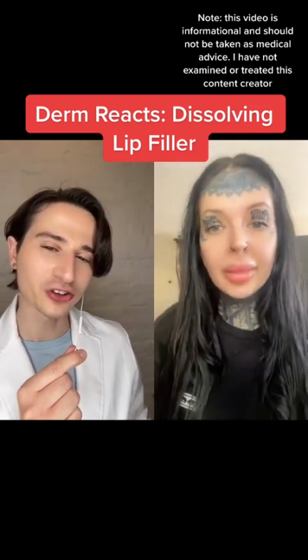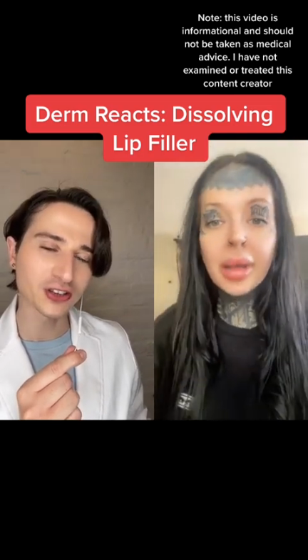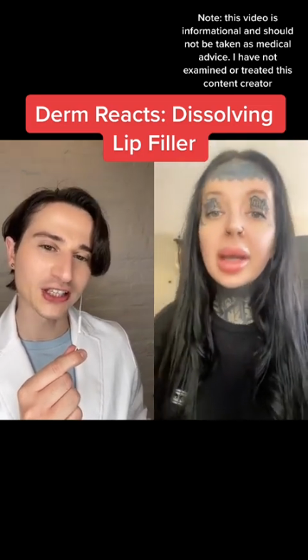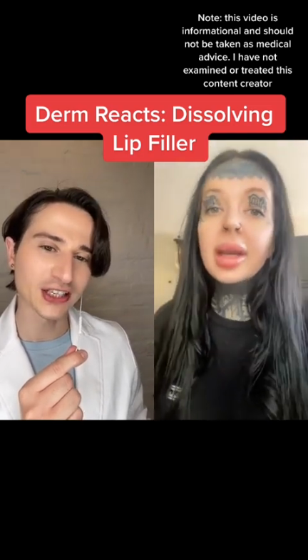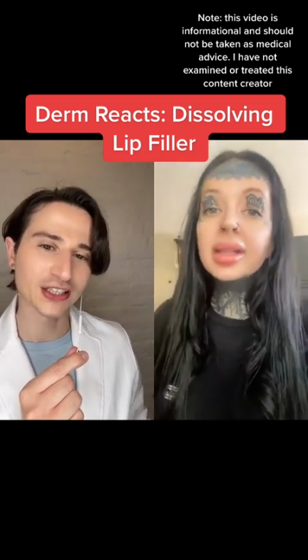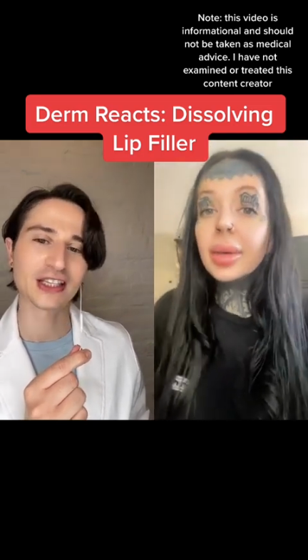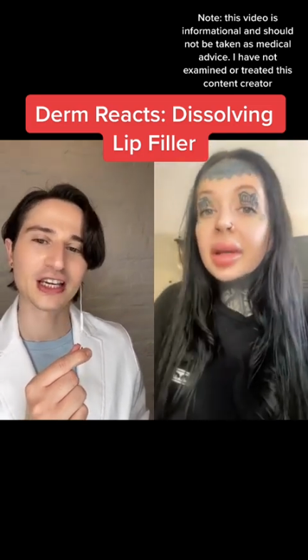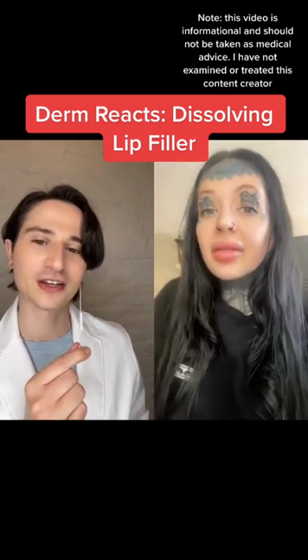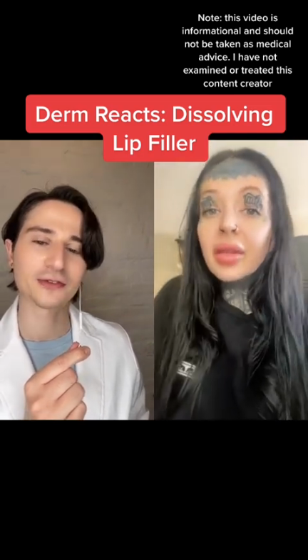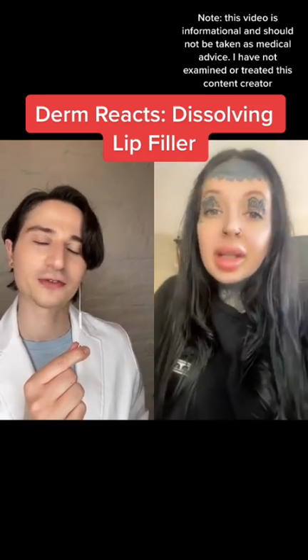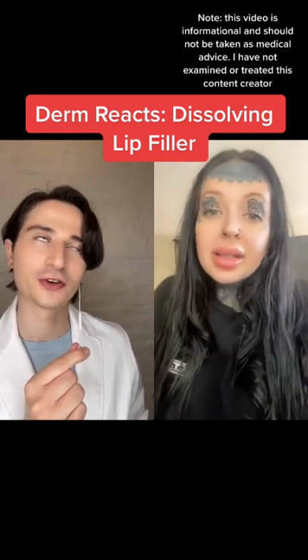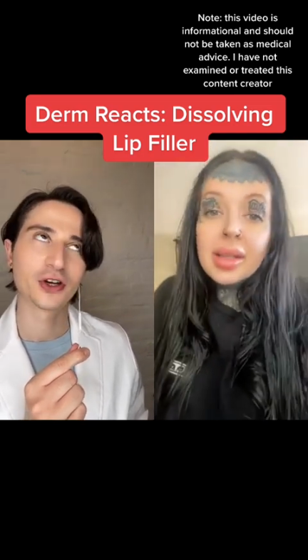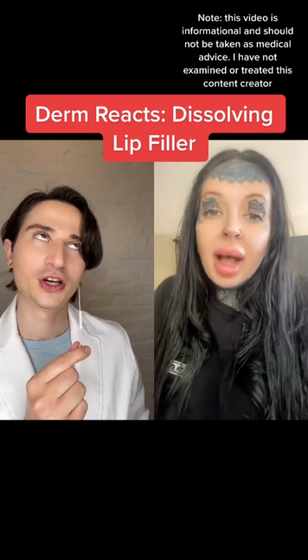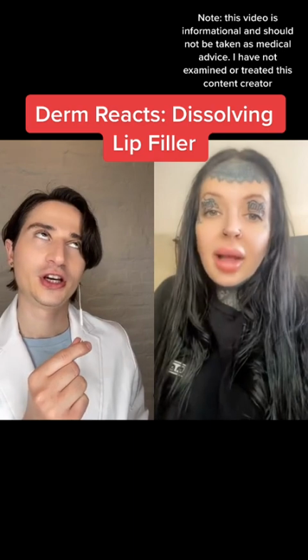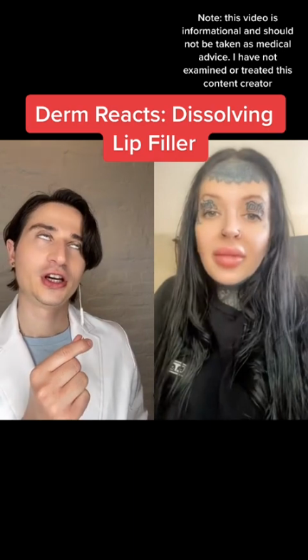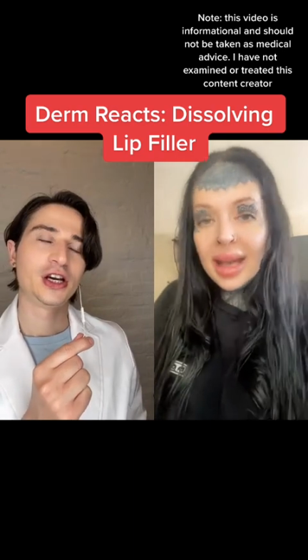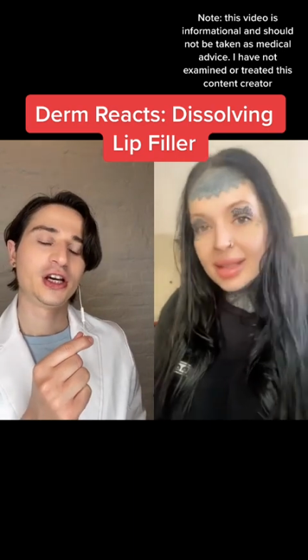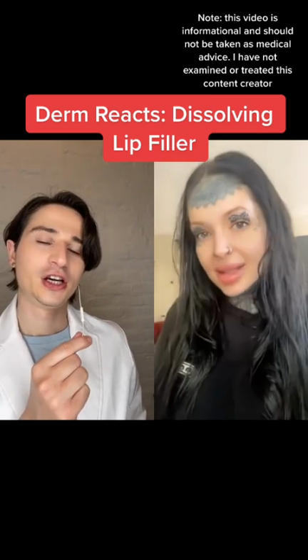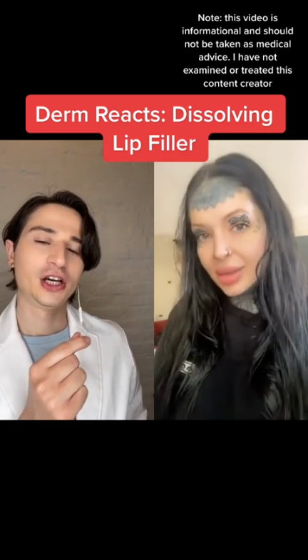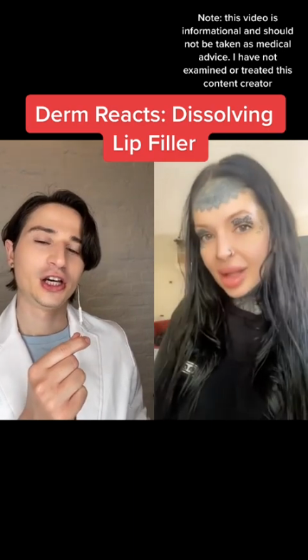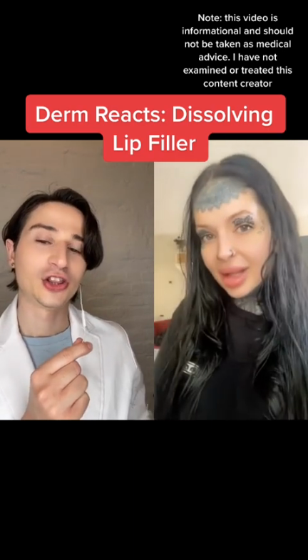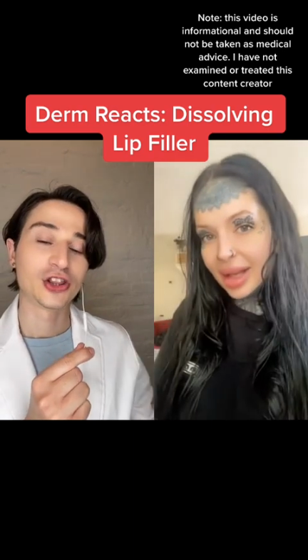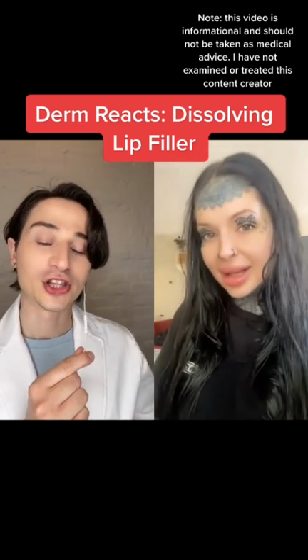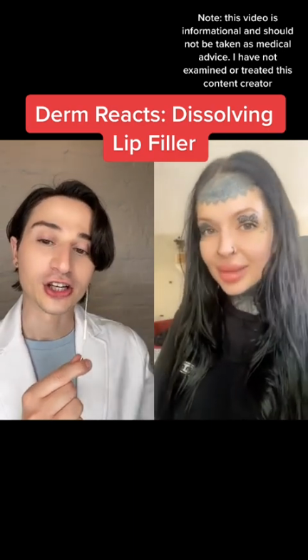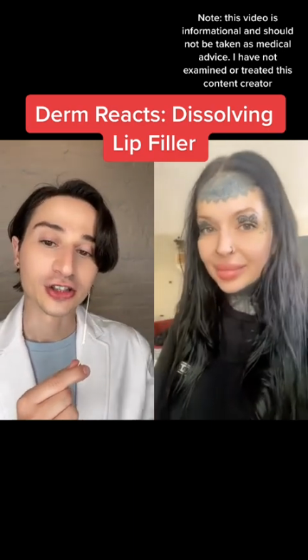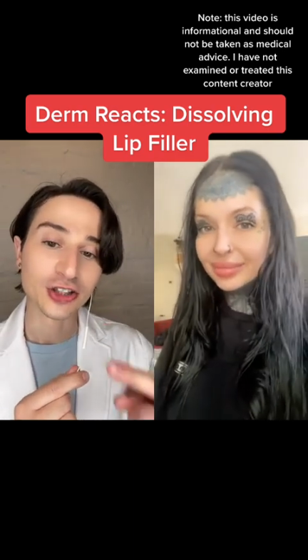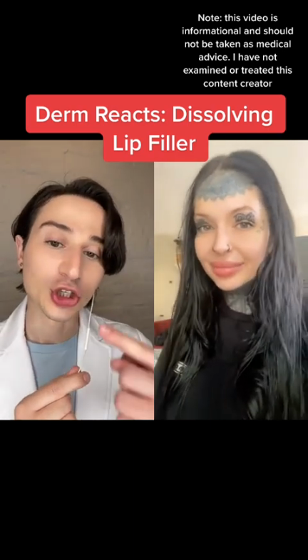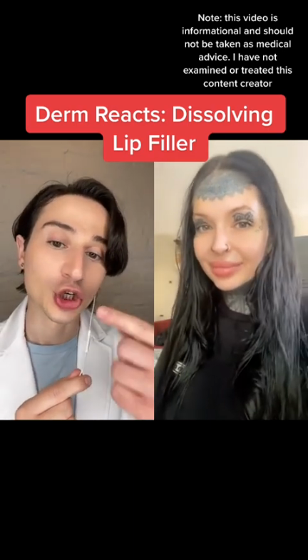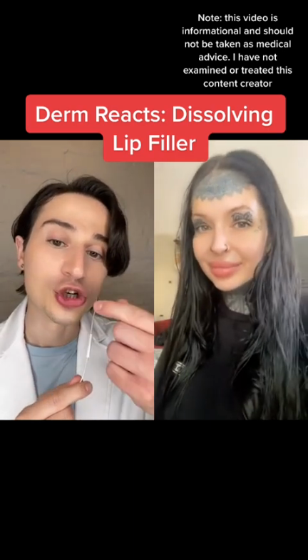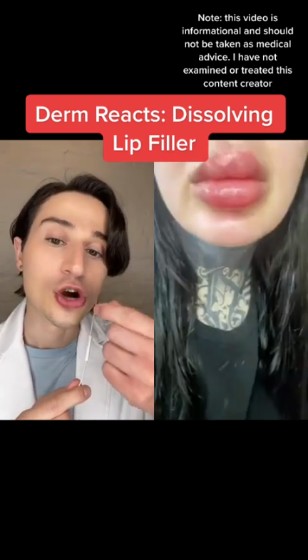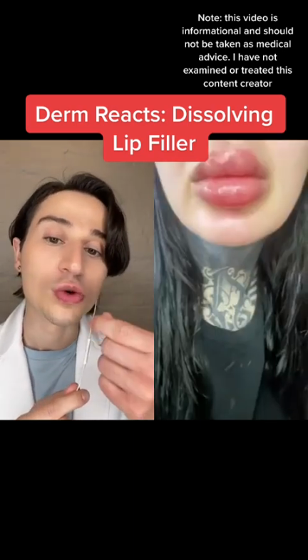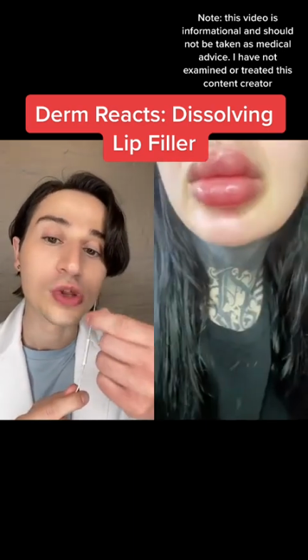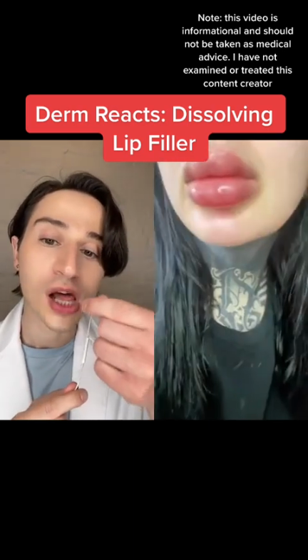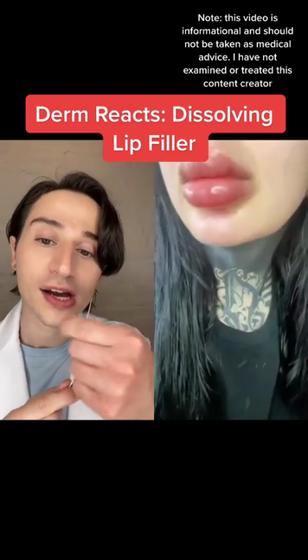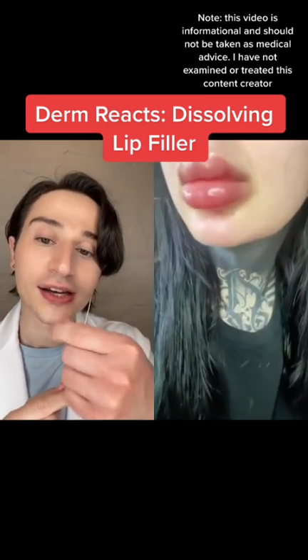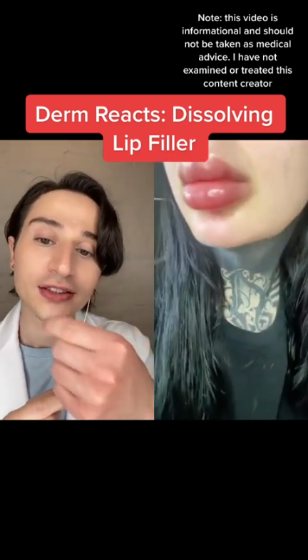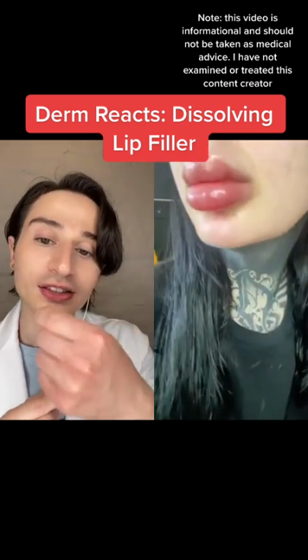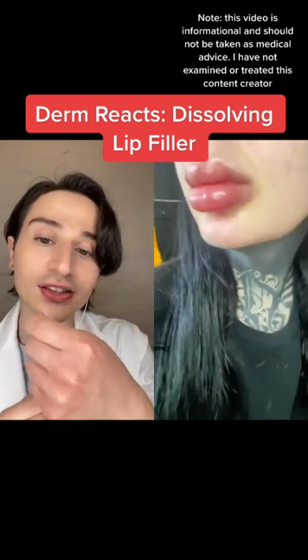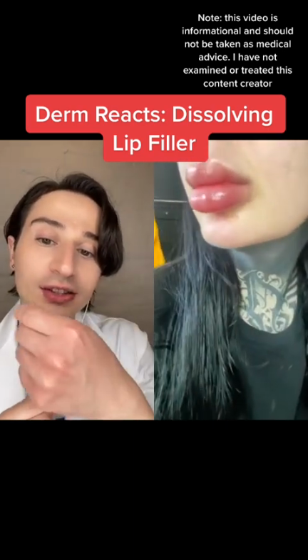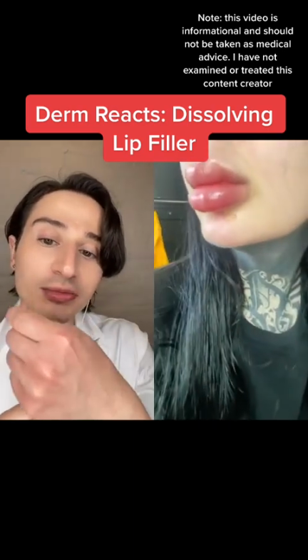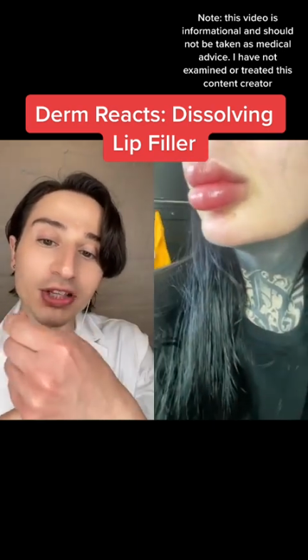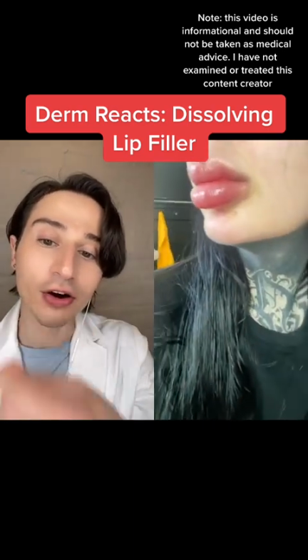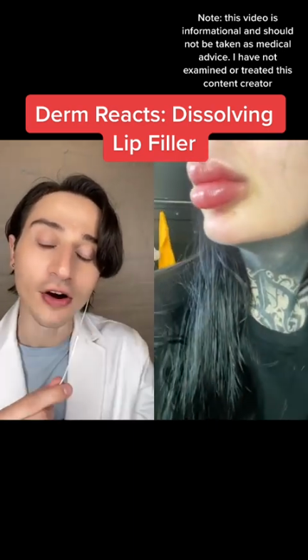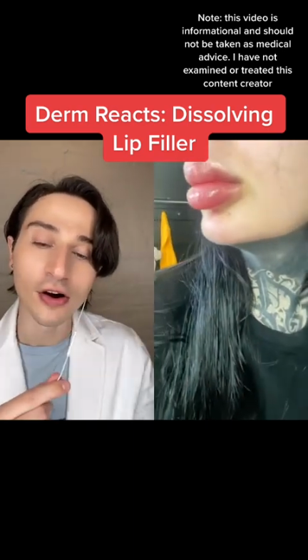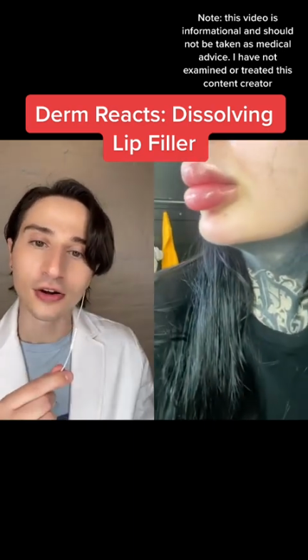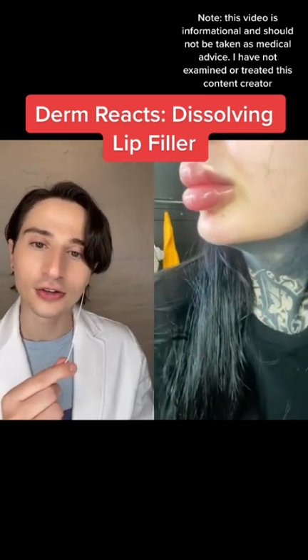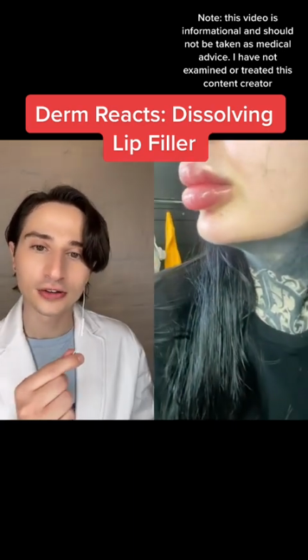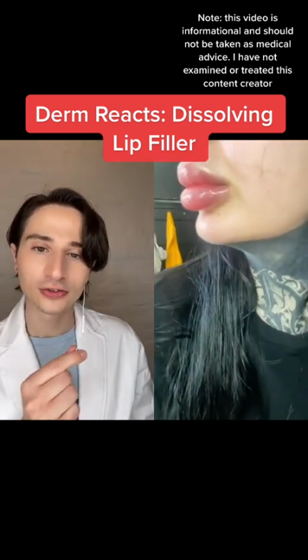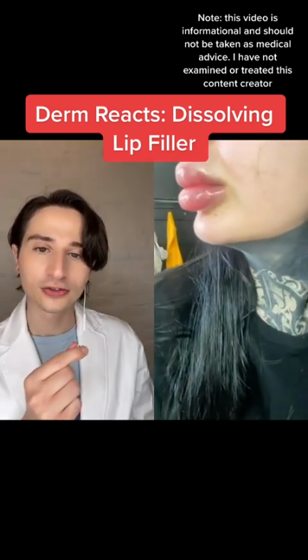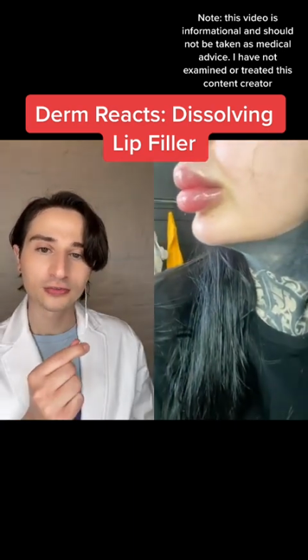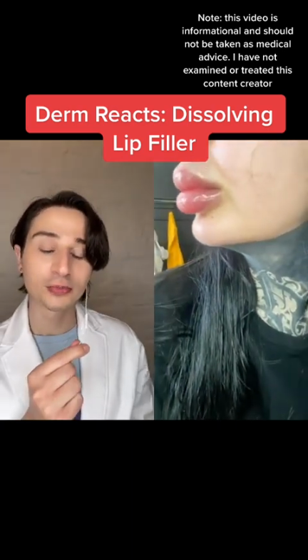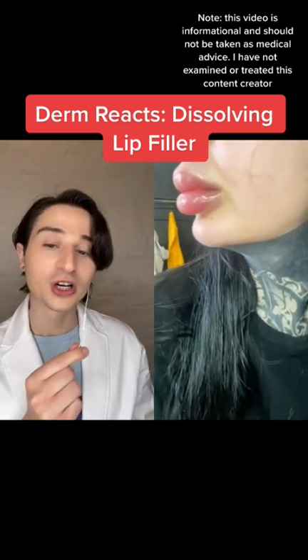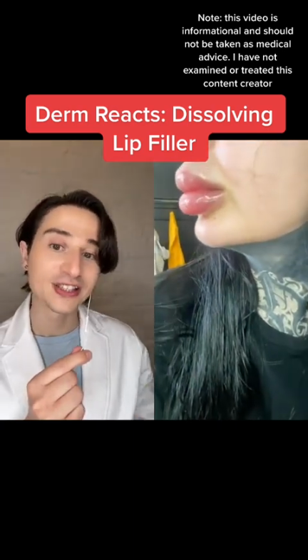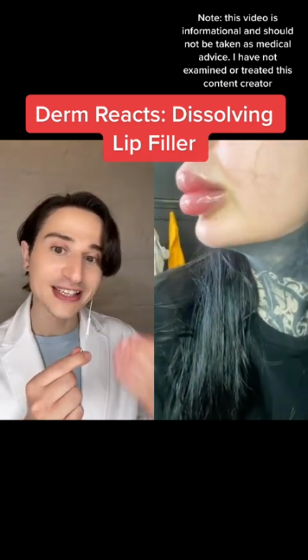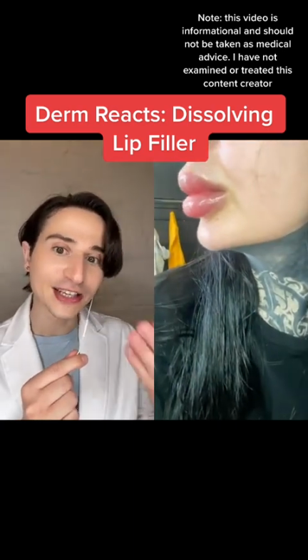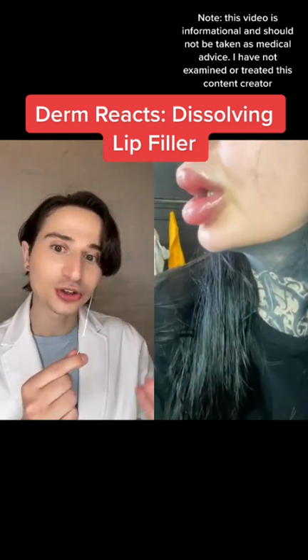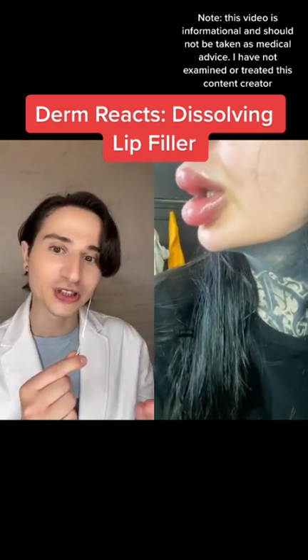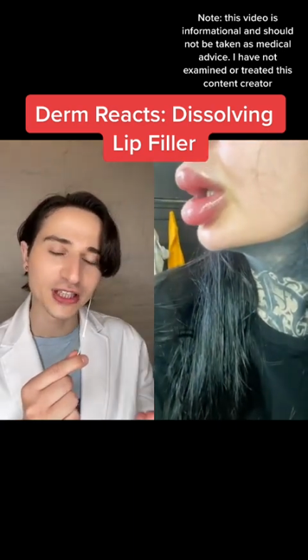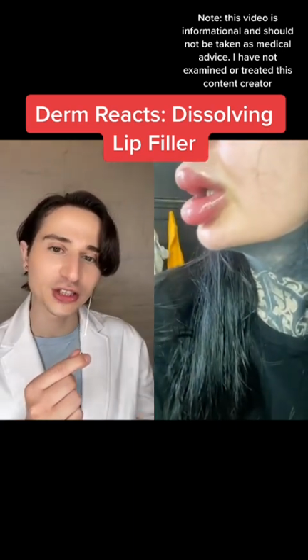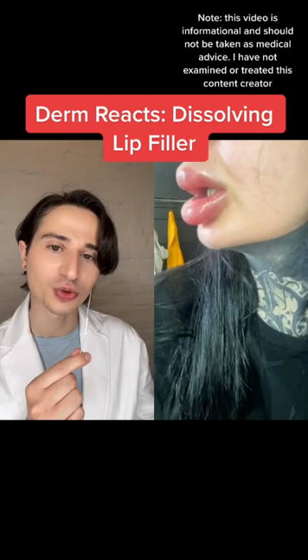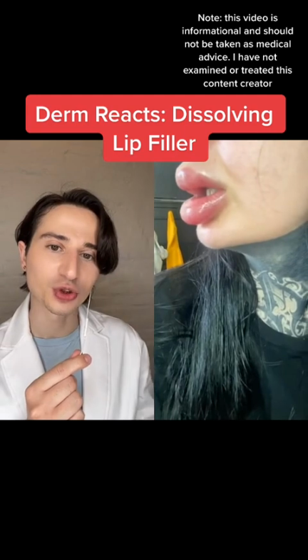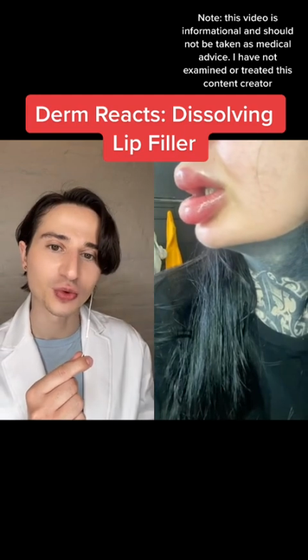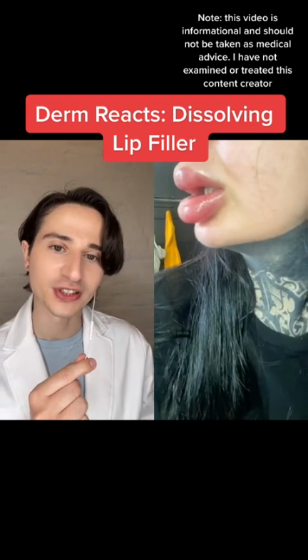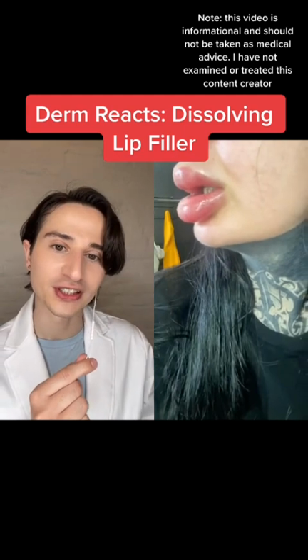So we're going to fully dissolve and see what they look like. There's no lines on the lips at all — because naturally, that's what you want to see.